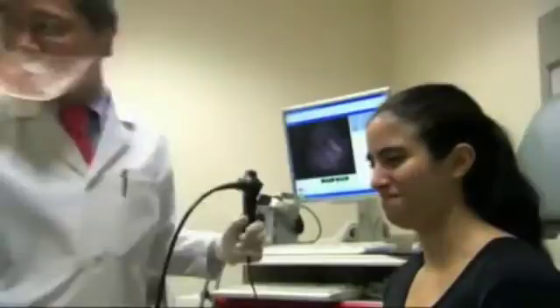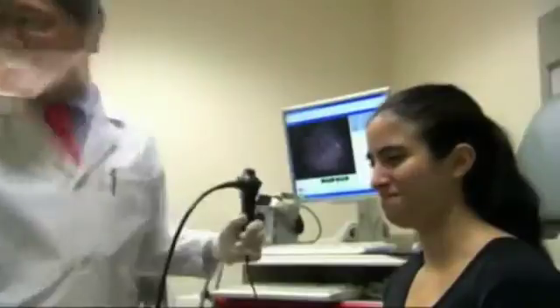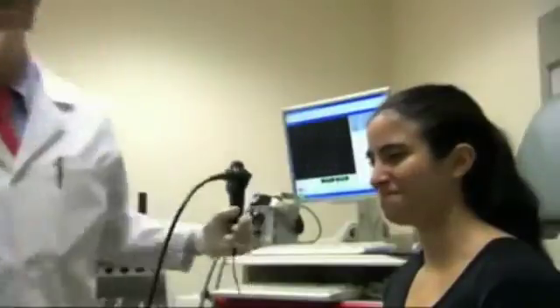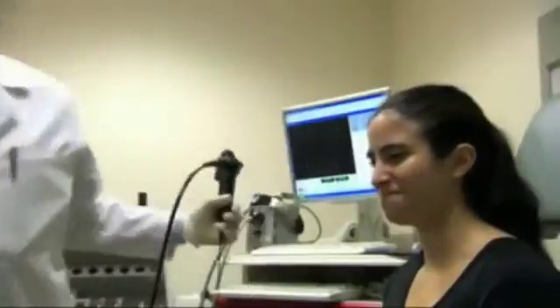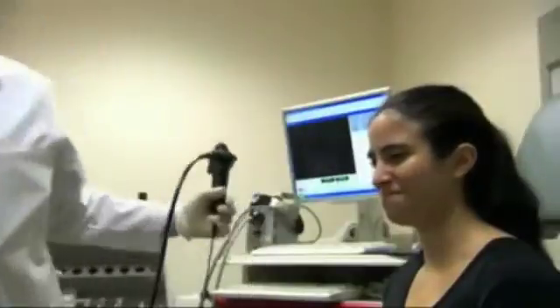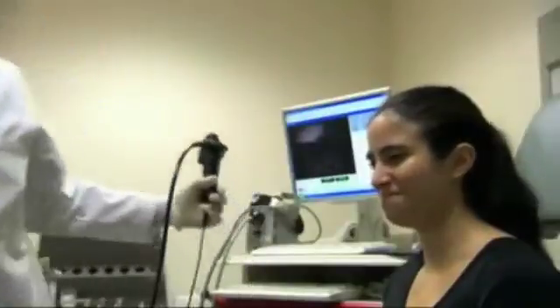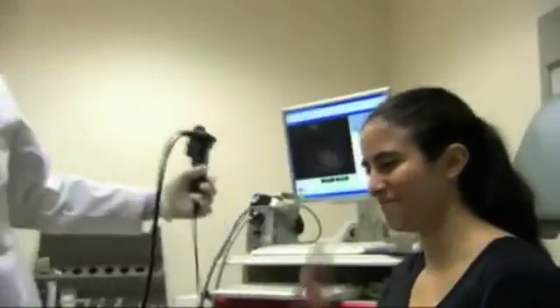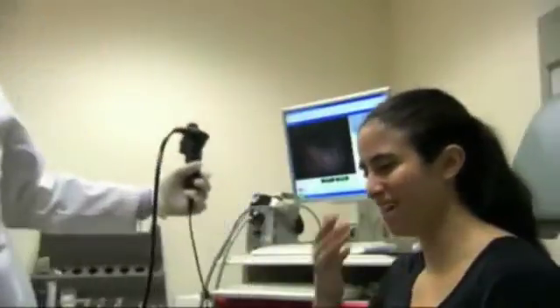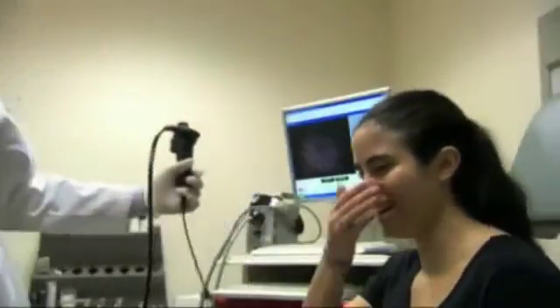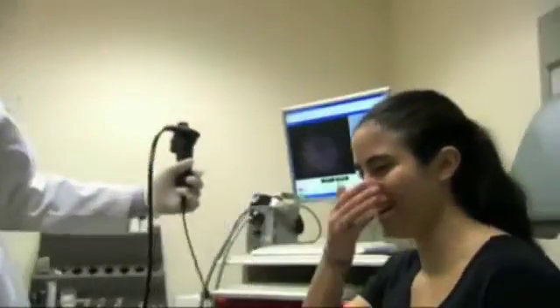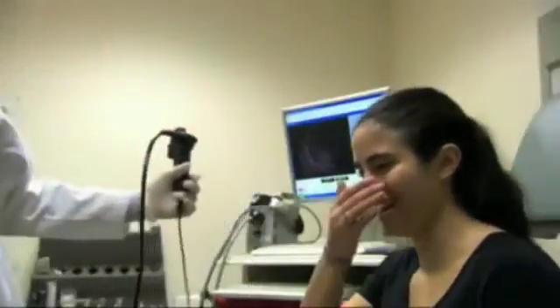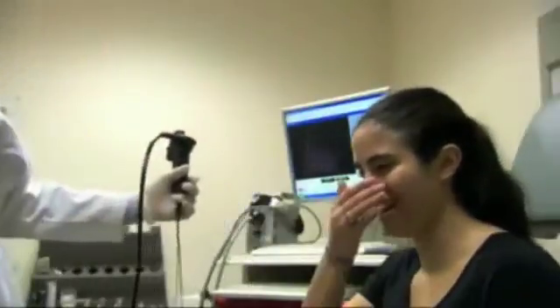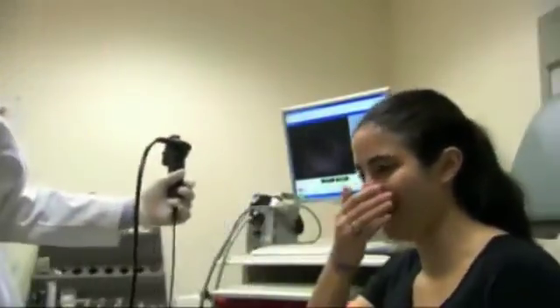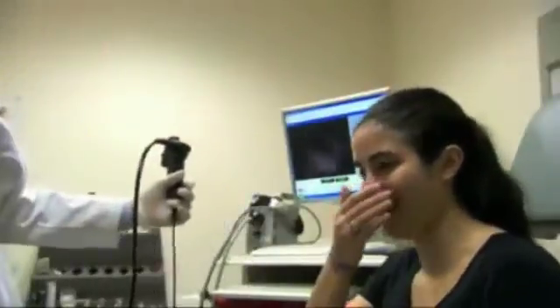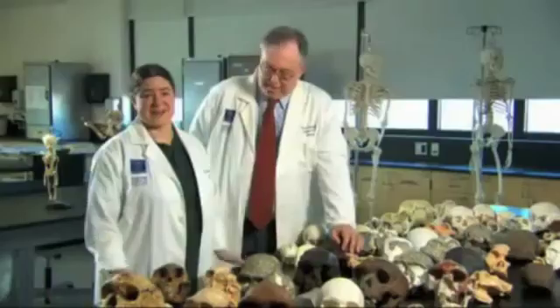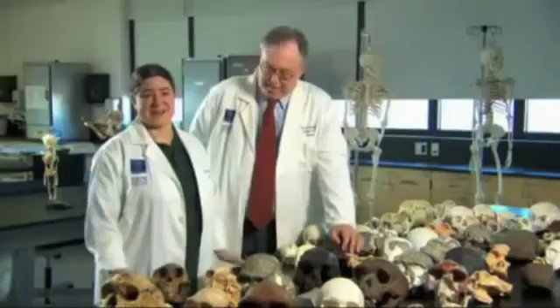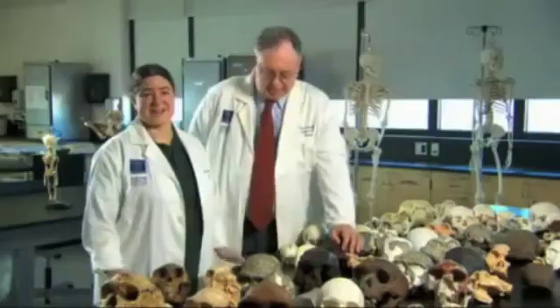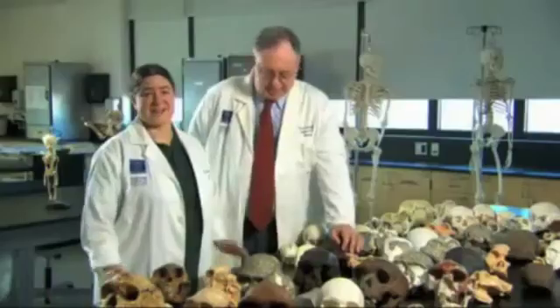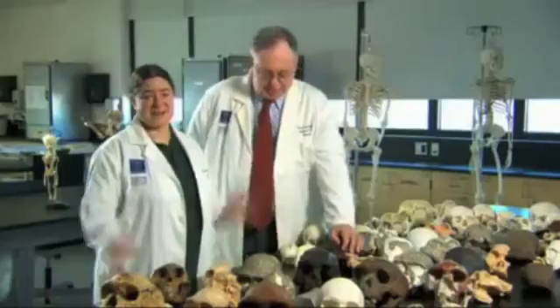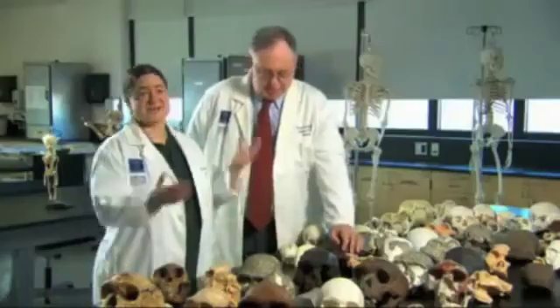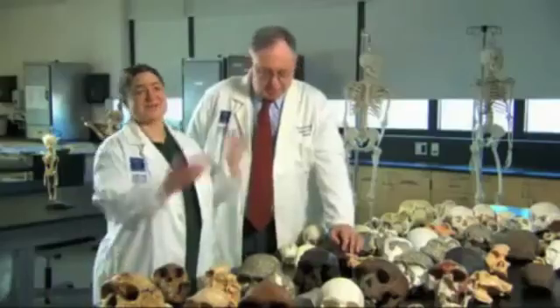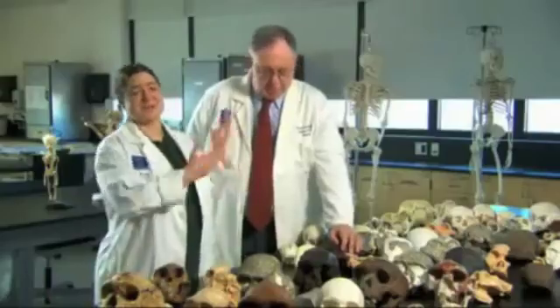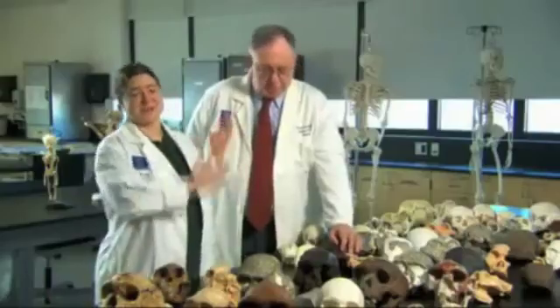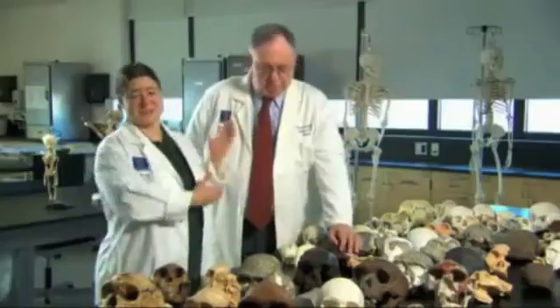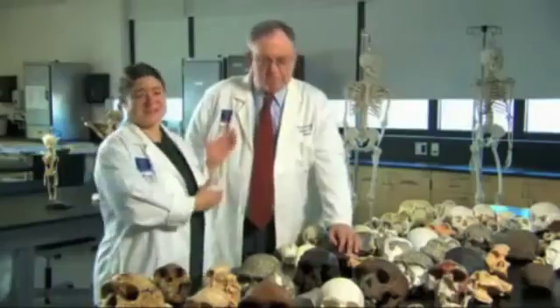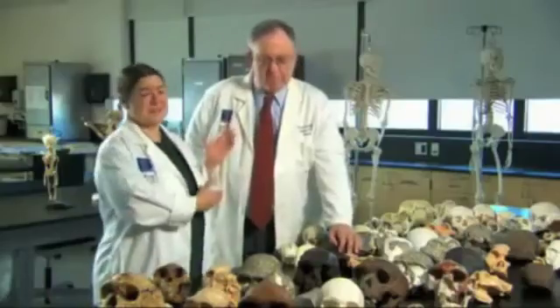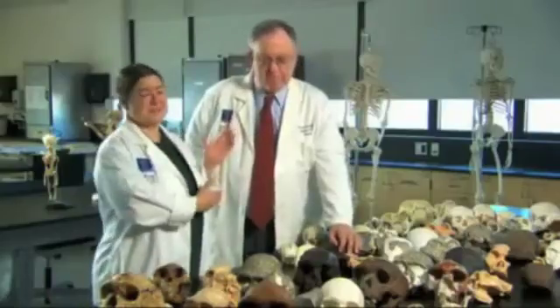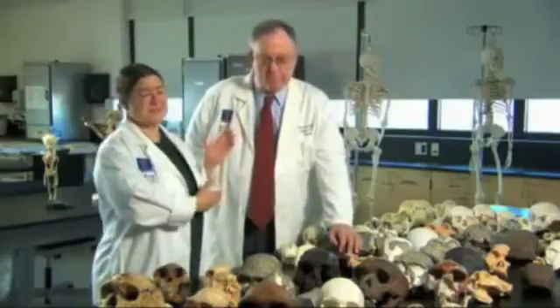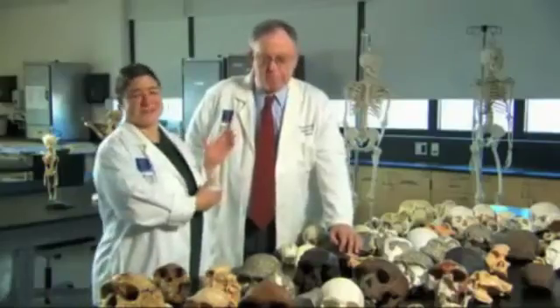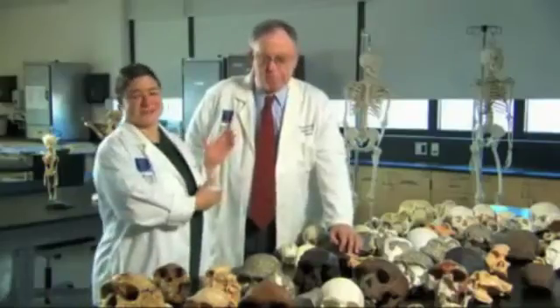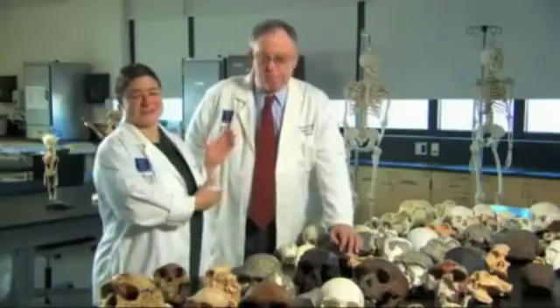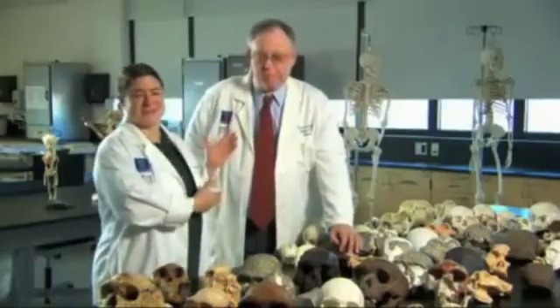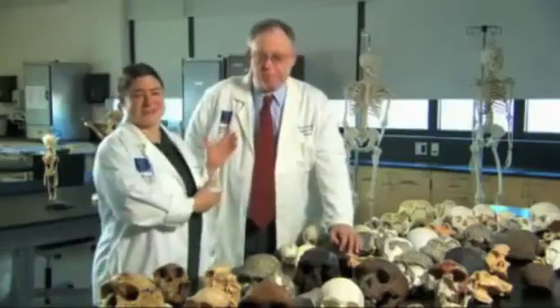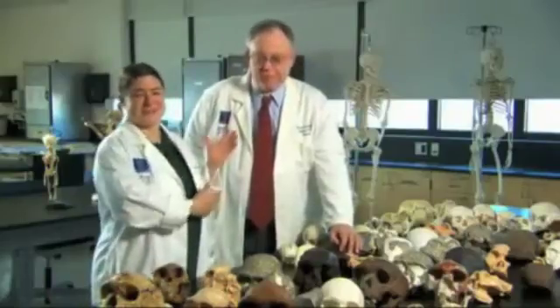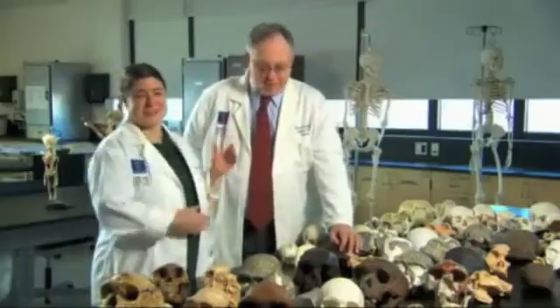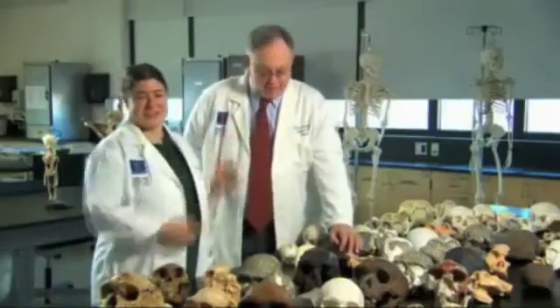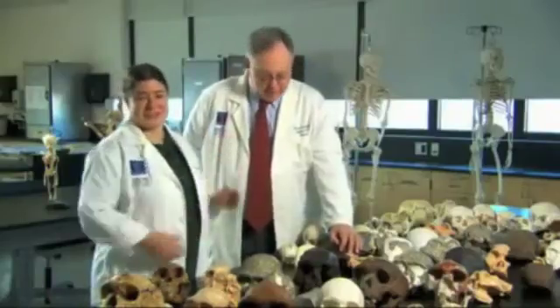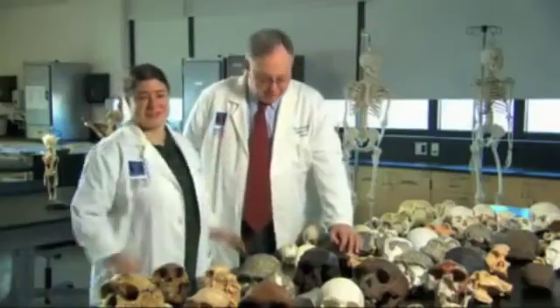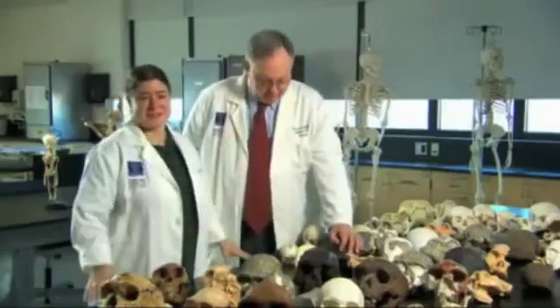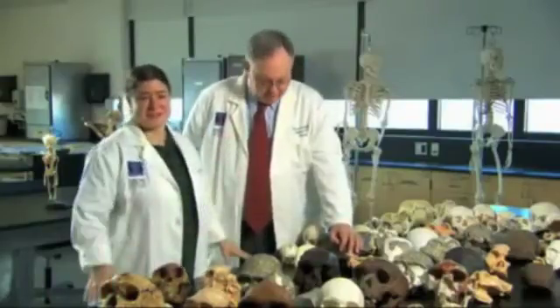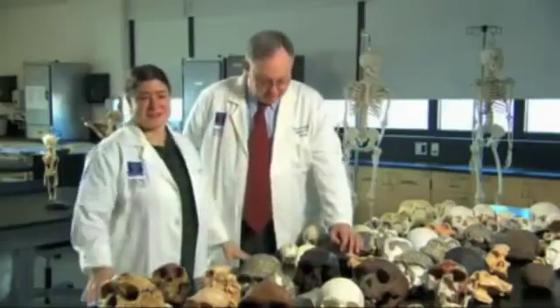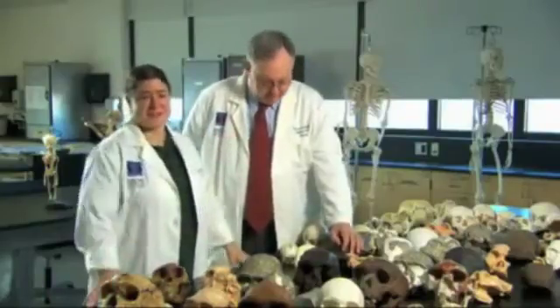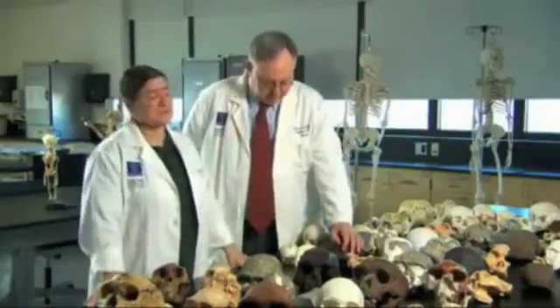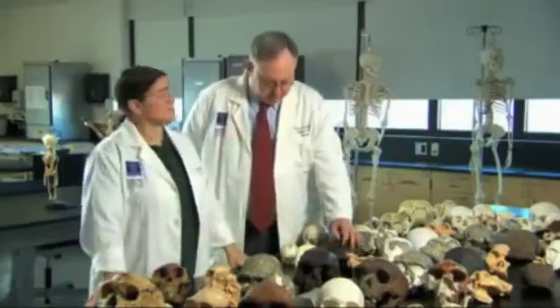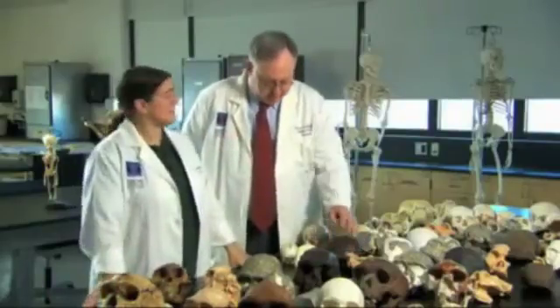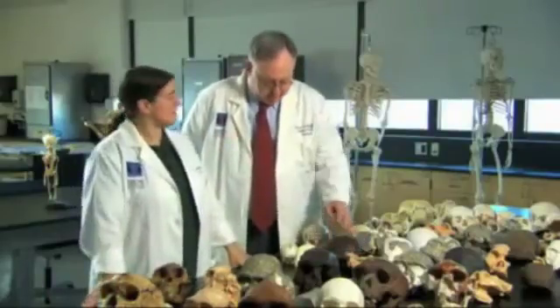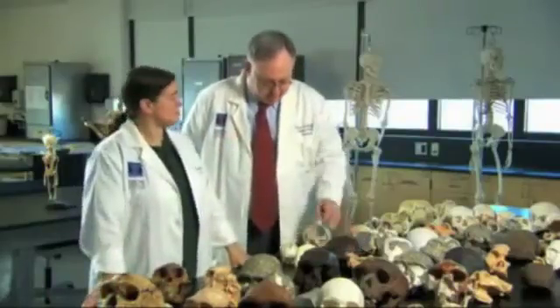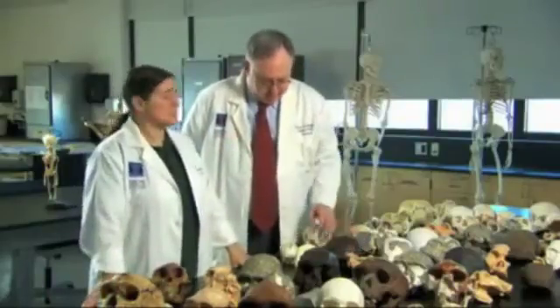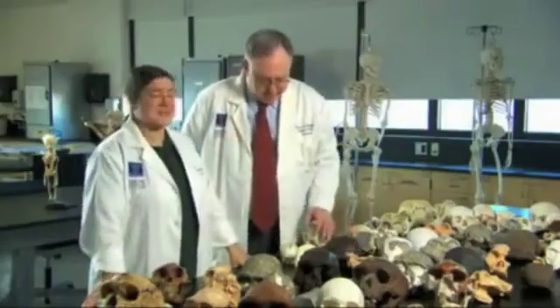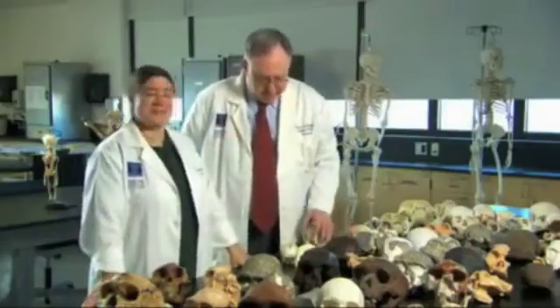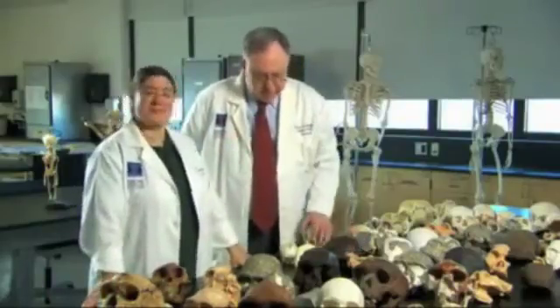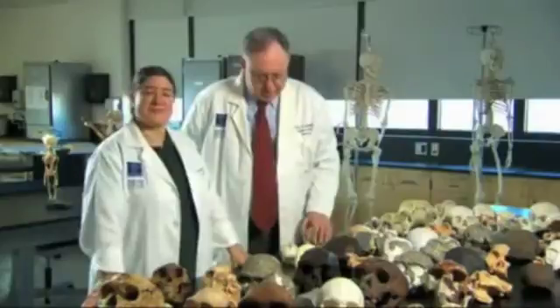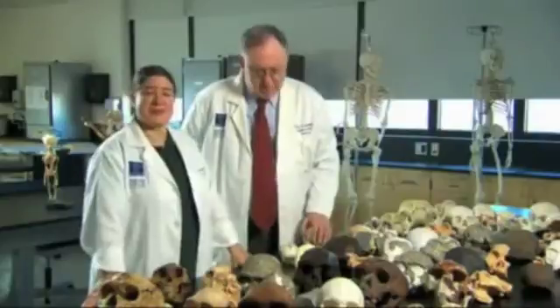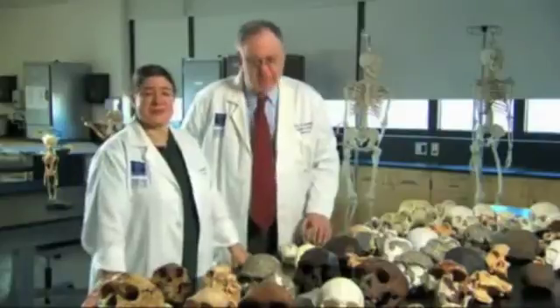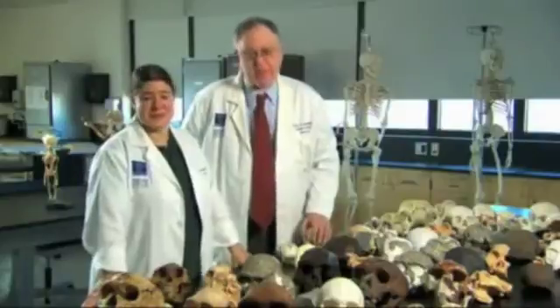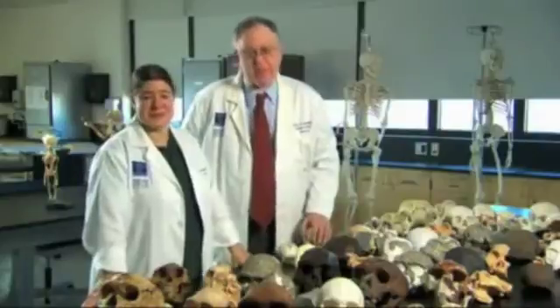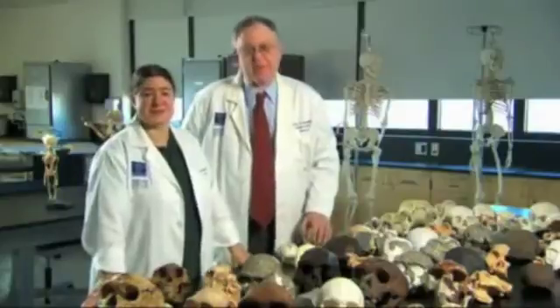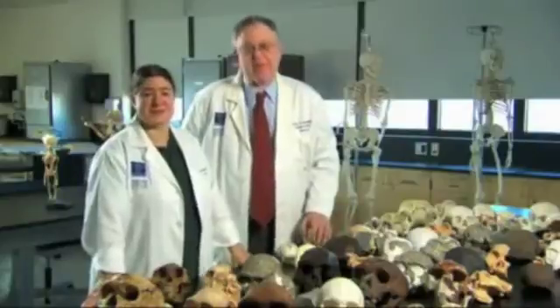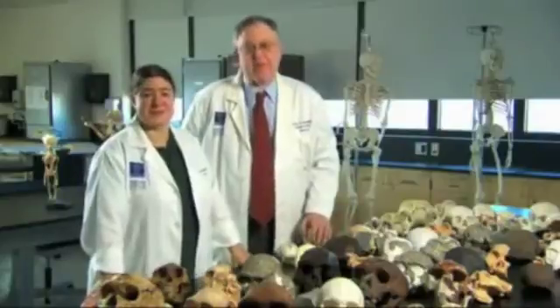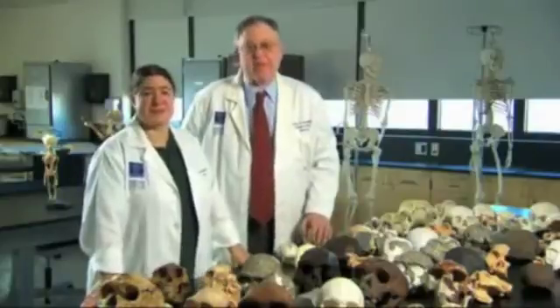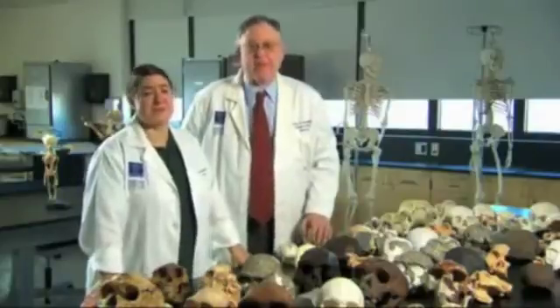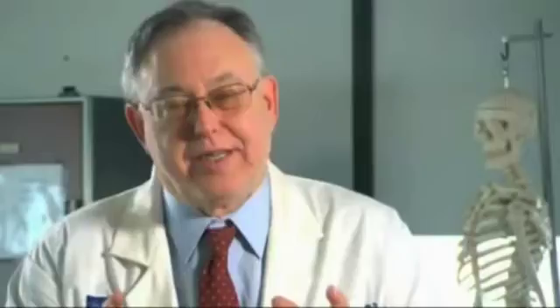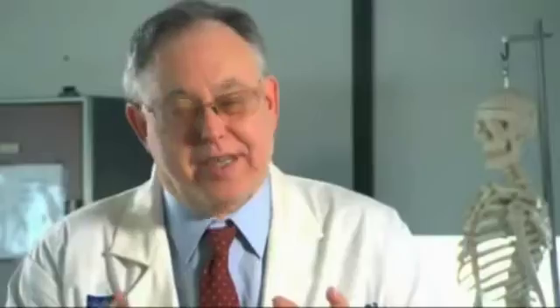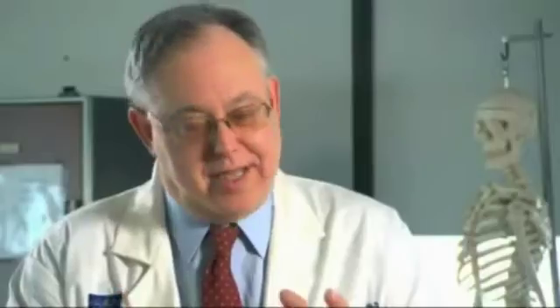Everything I know about the larynx I owe to my dear friend and colleague, Jeff Leitman, who was actually my graduate school mentor.